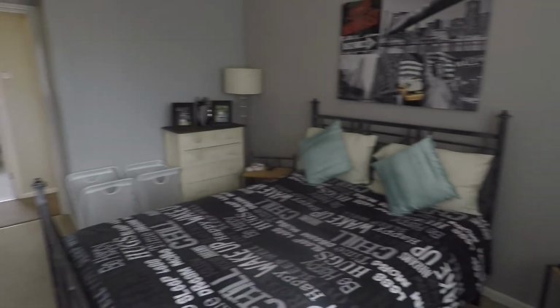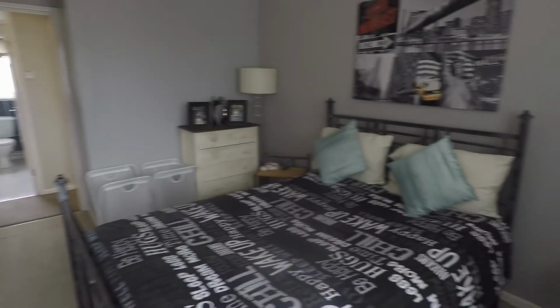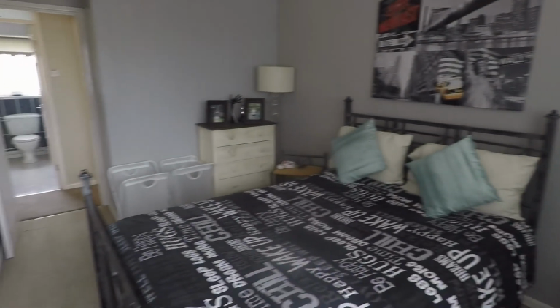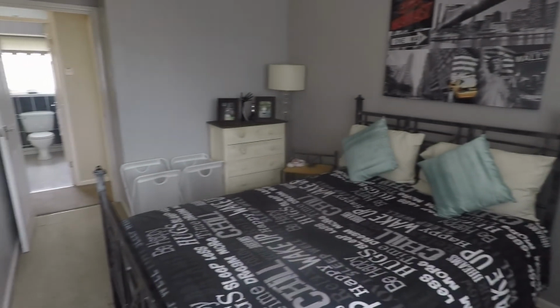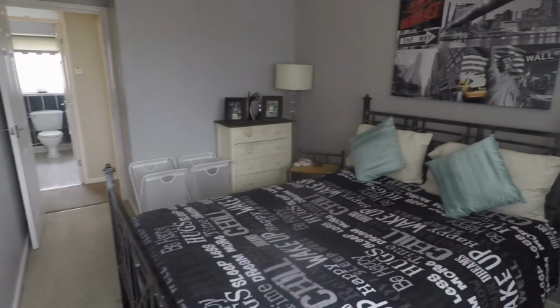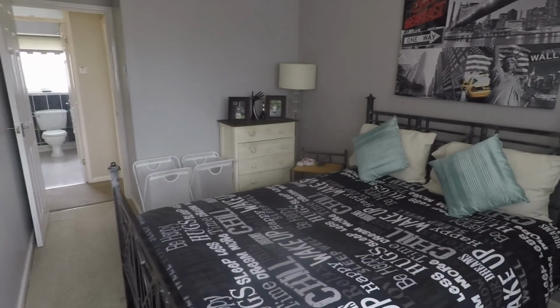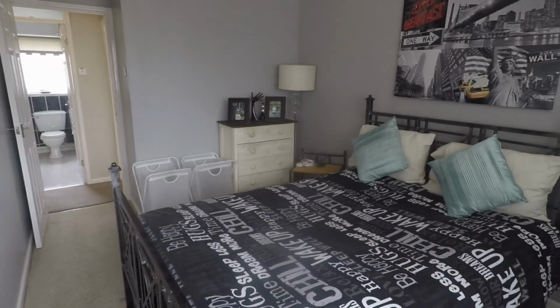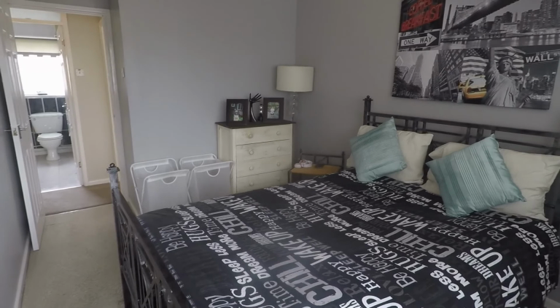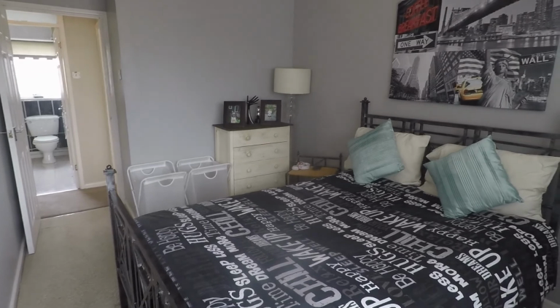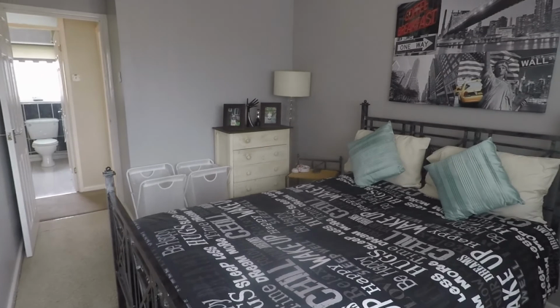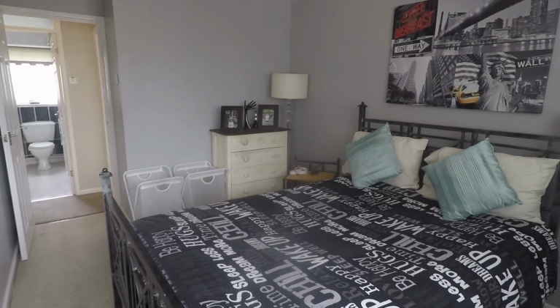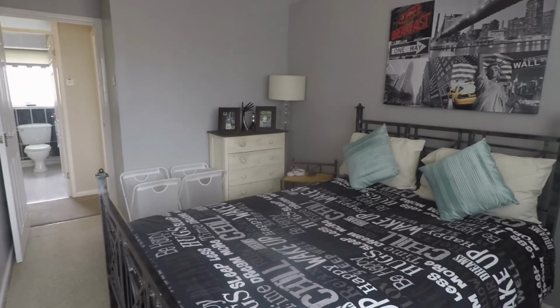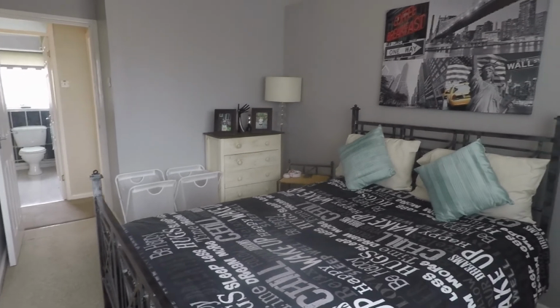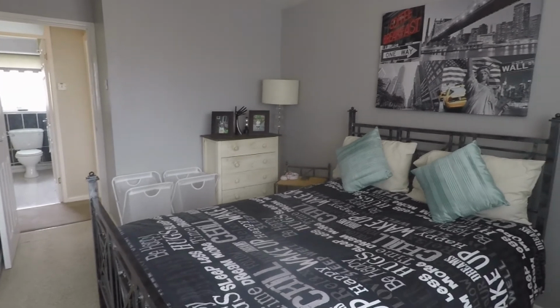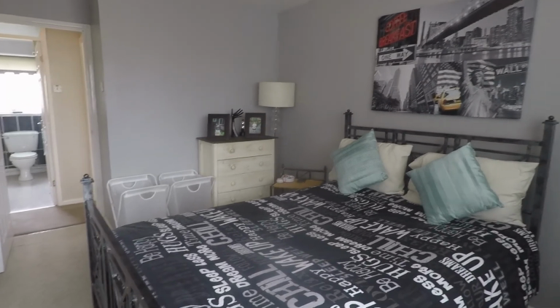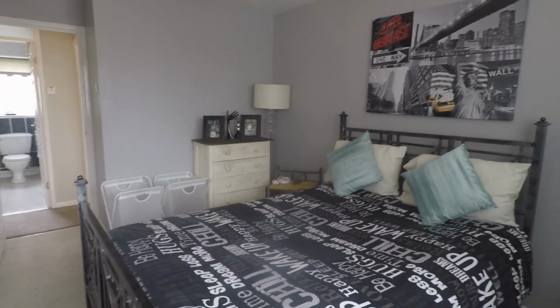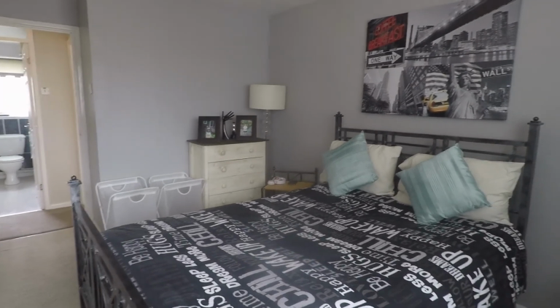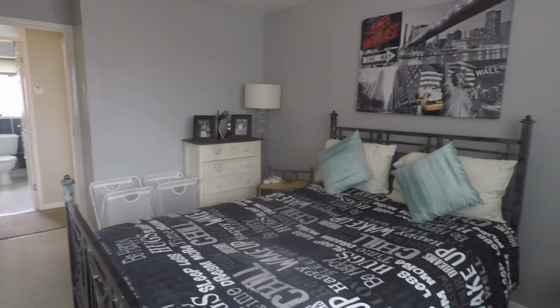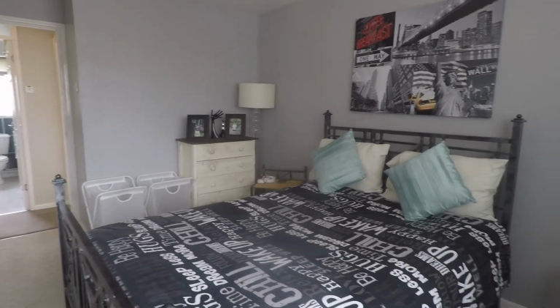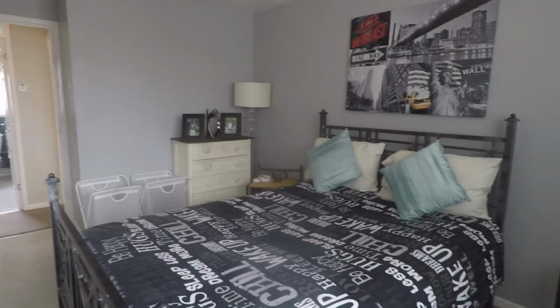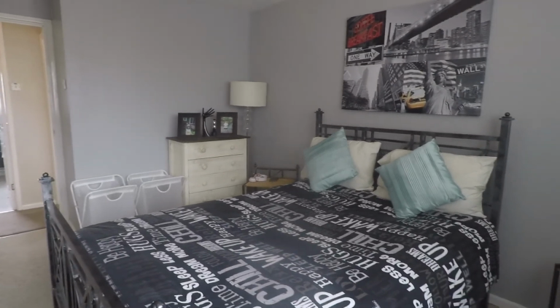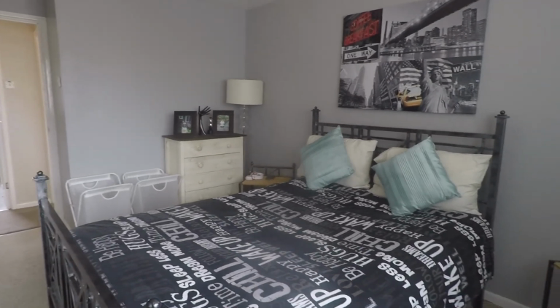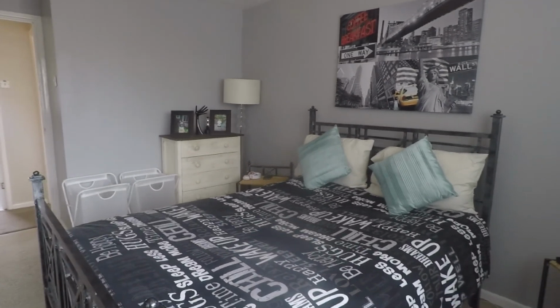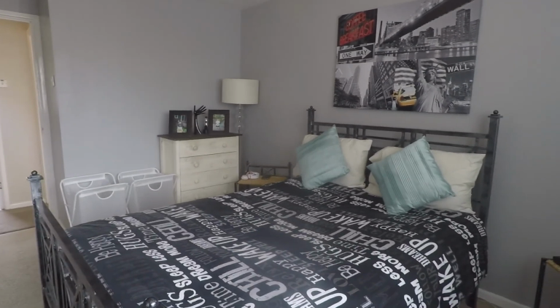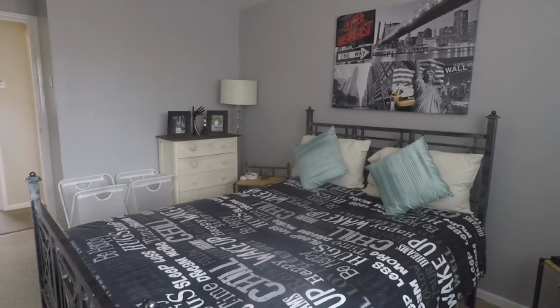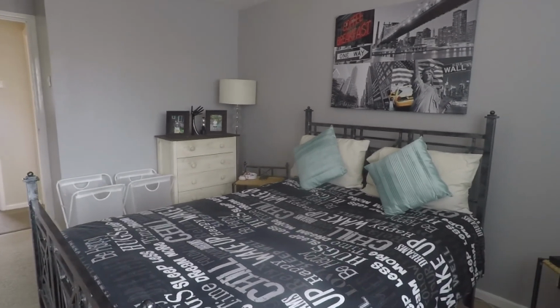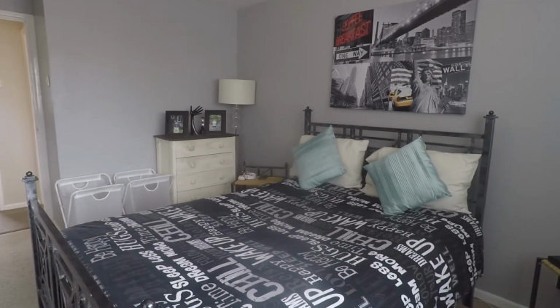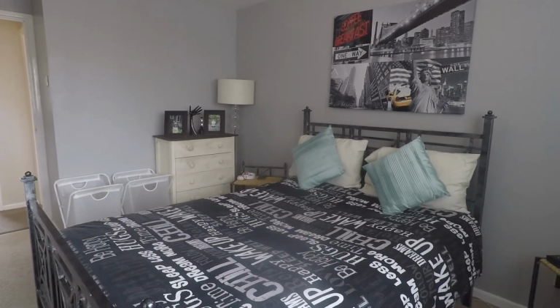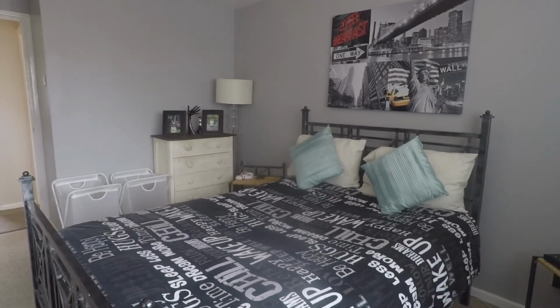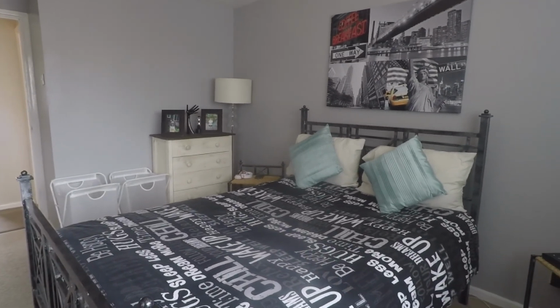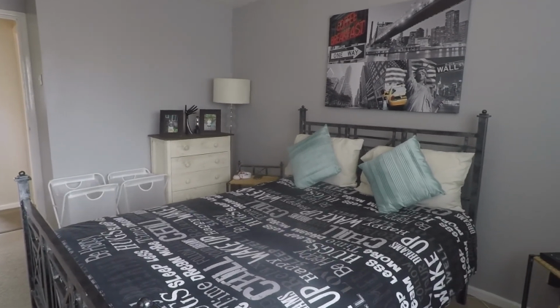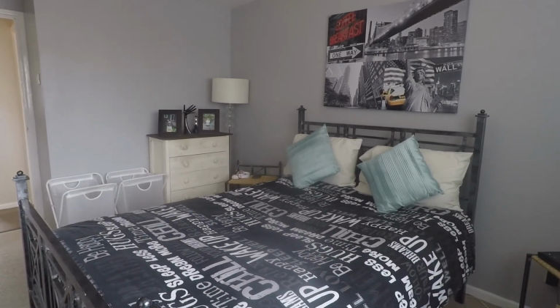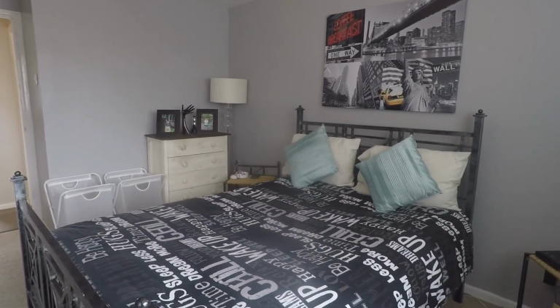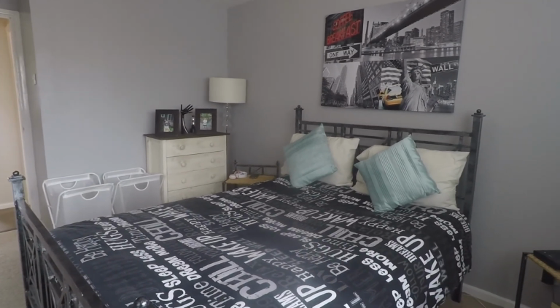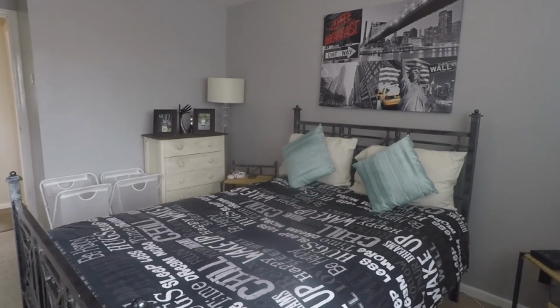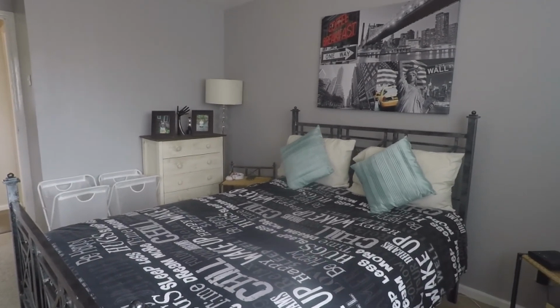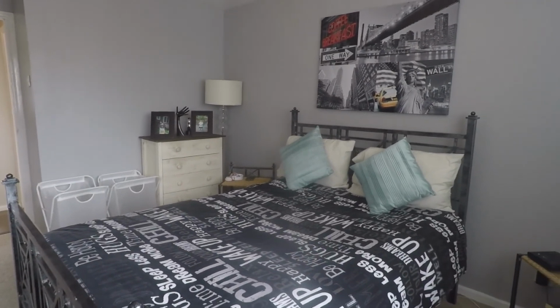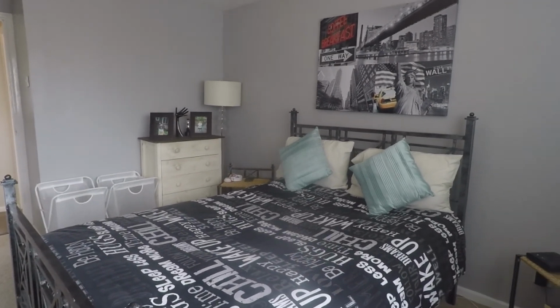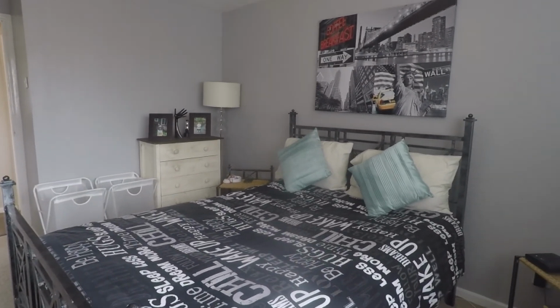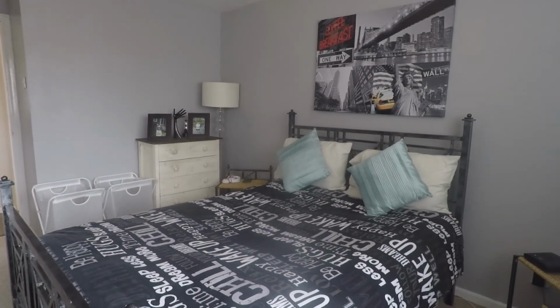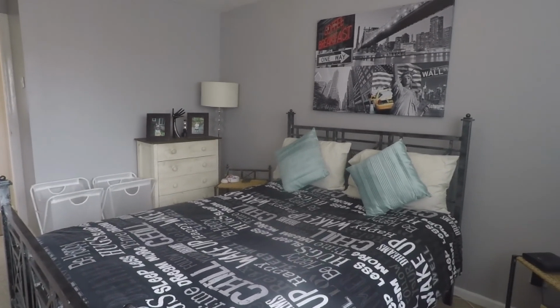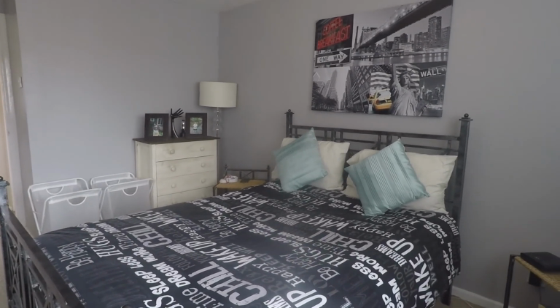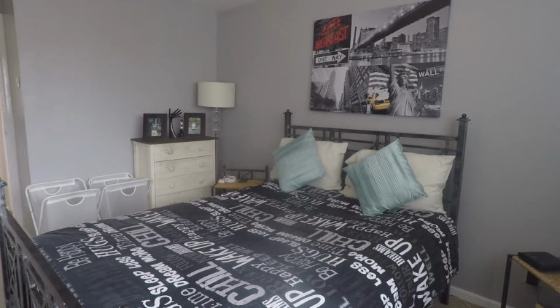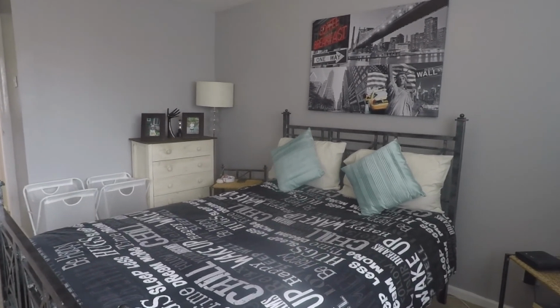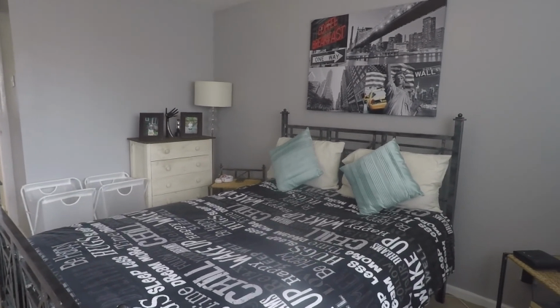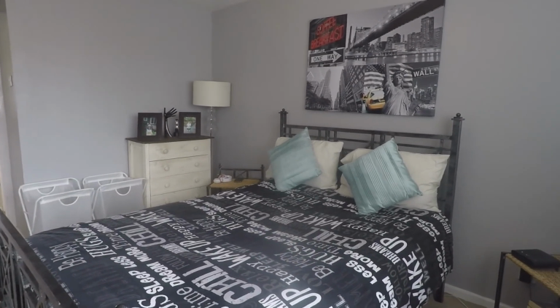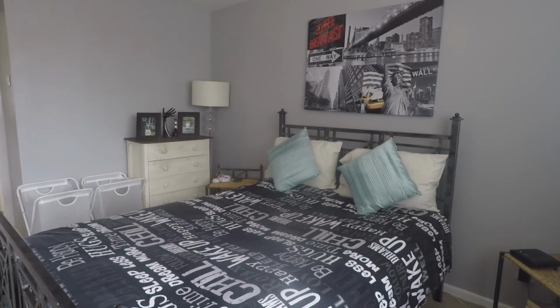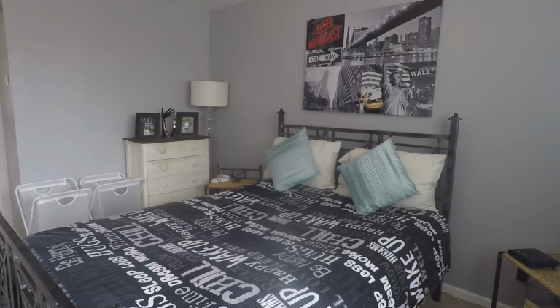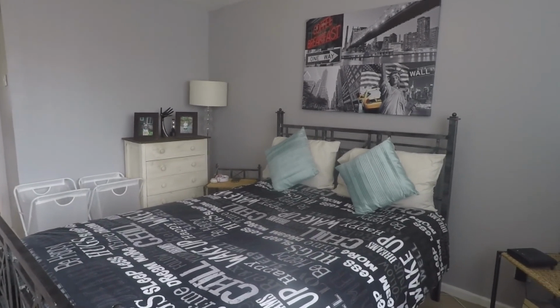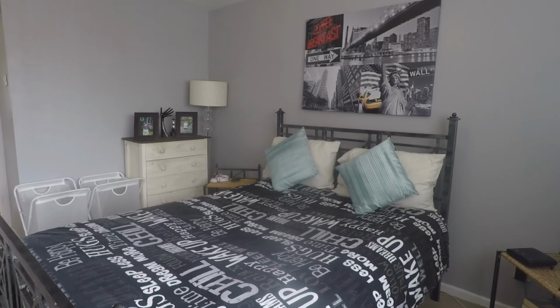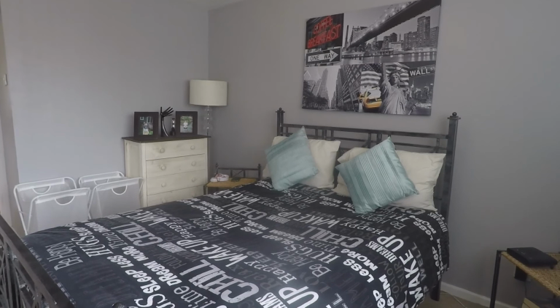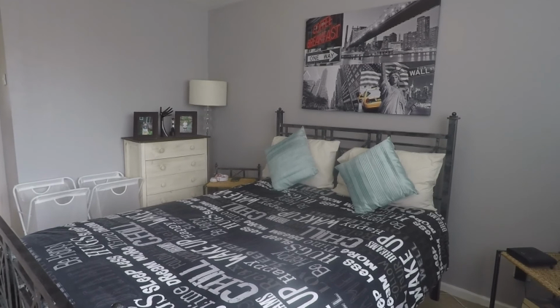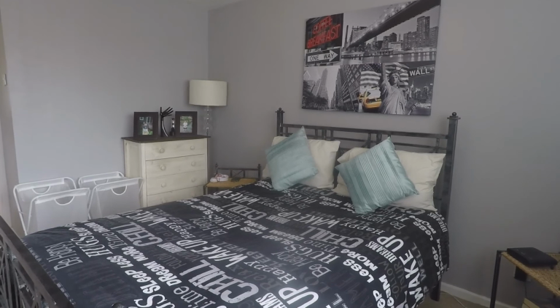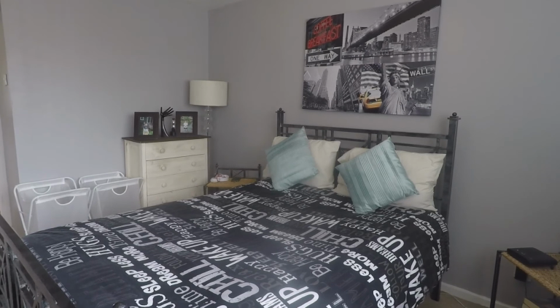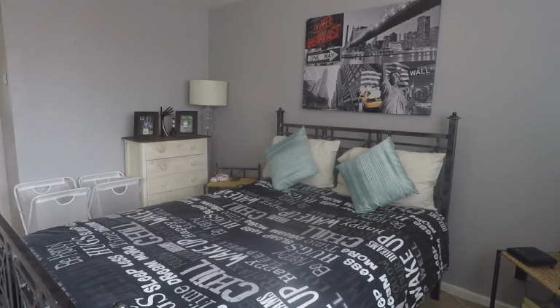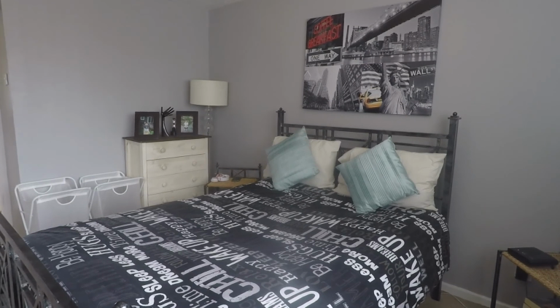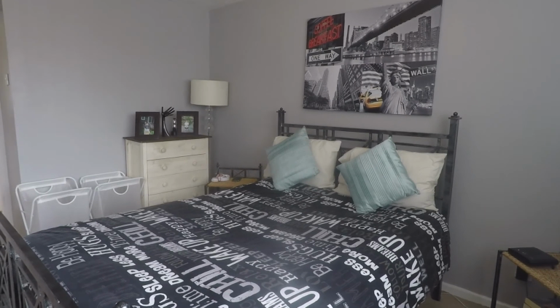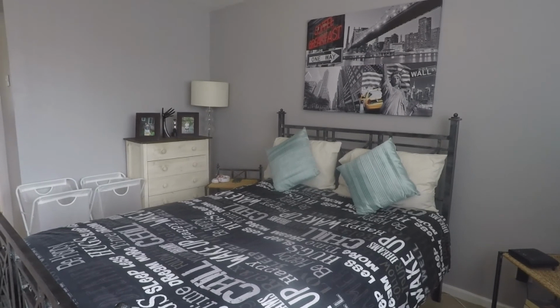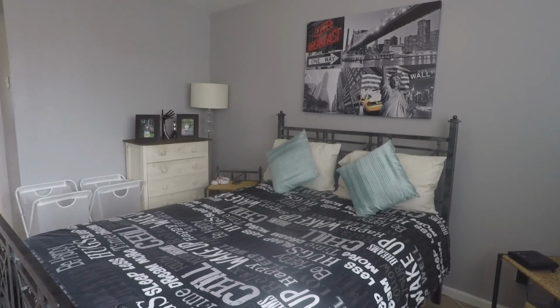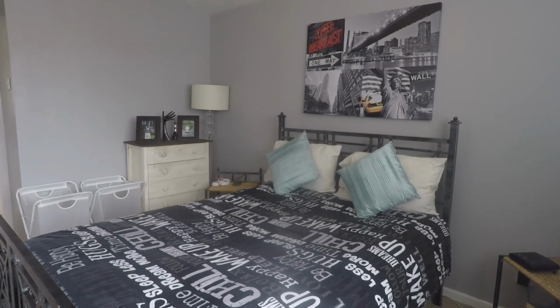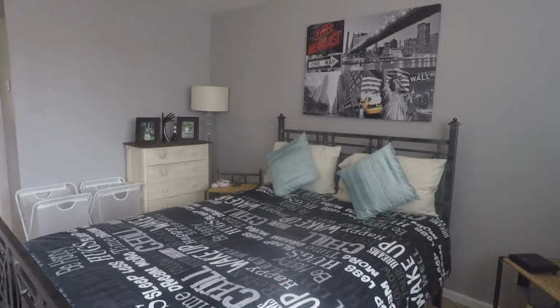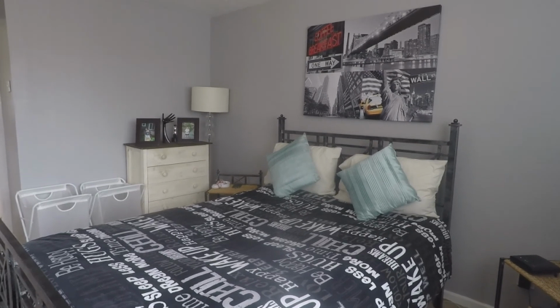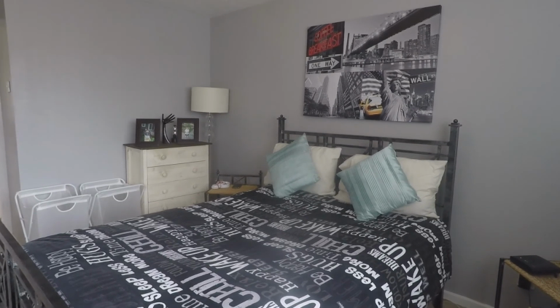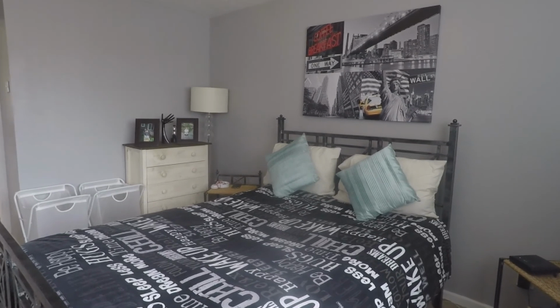If you're interested in this property, please contact our Pink Move team today to arrange your viewing. I look forward to helping you around. Thank you for watching.